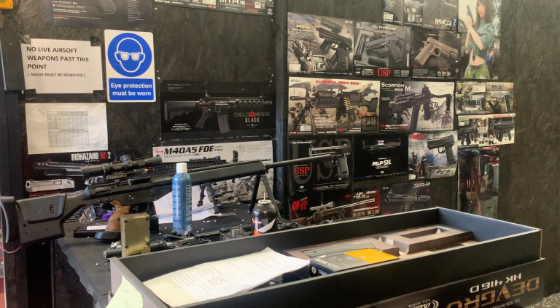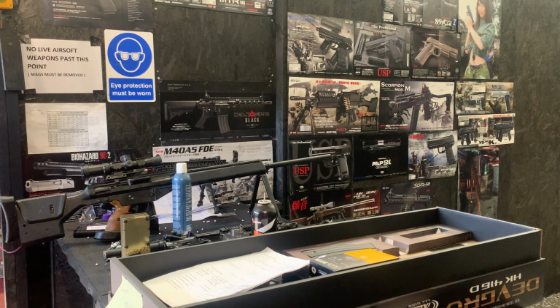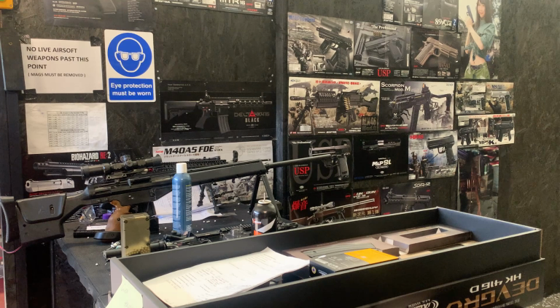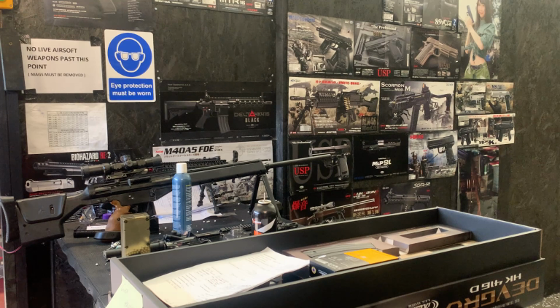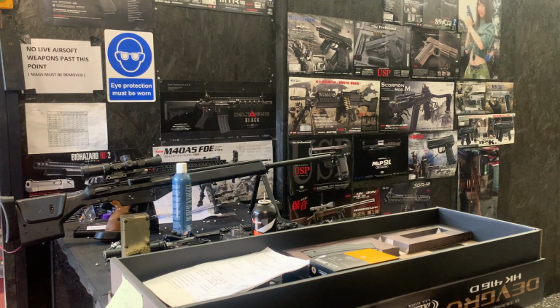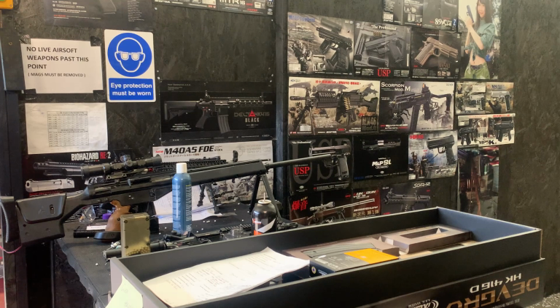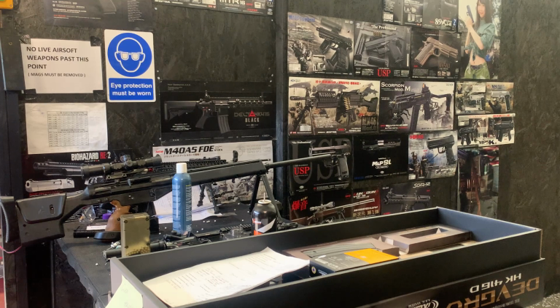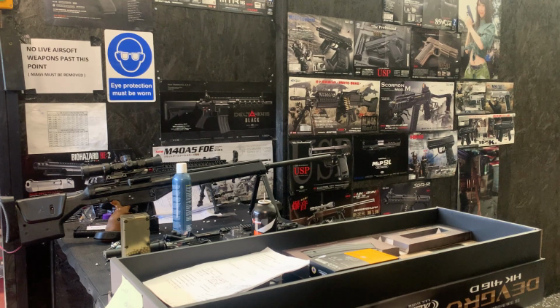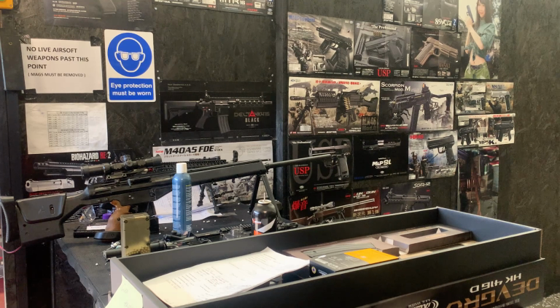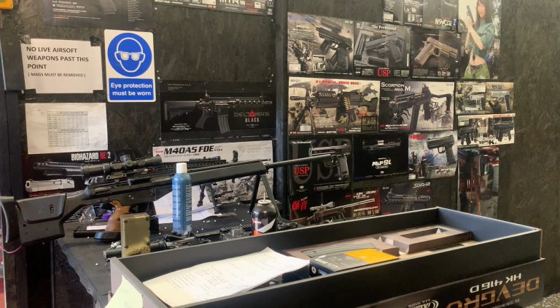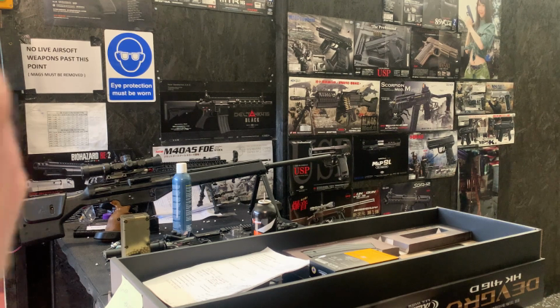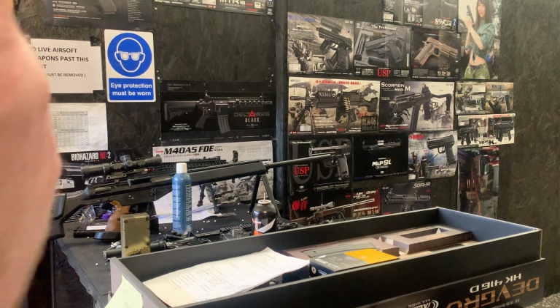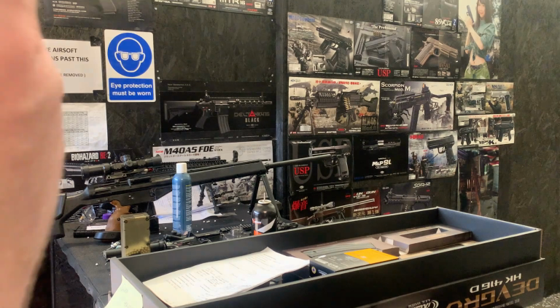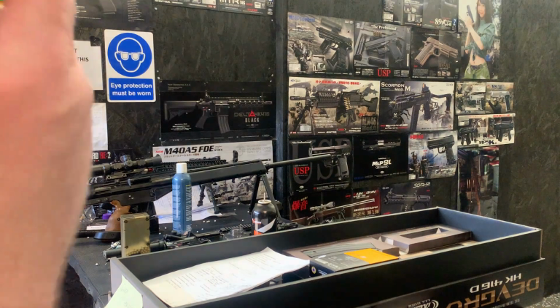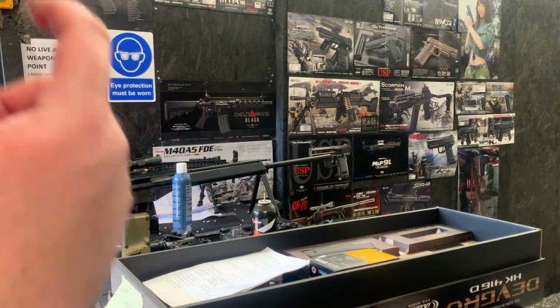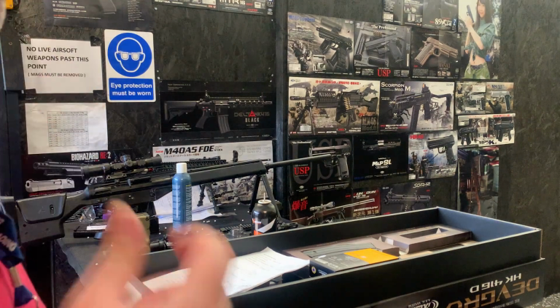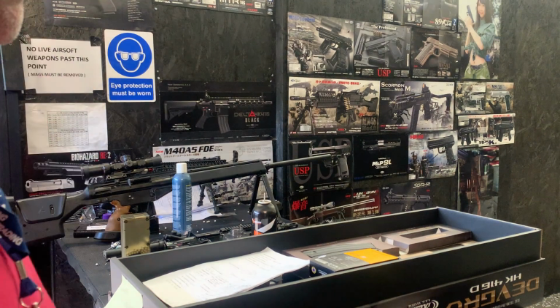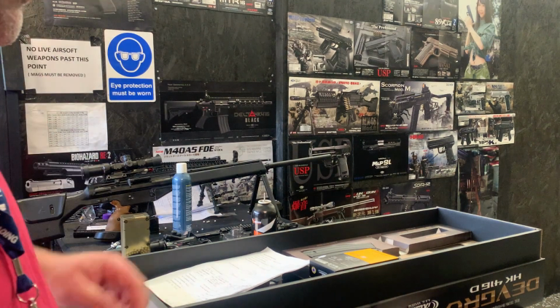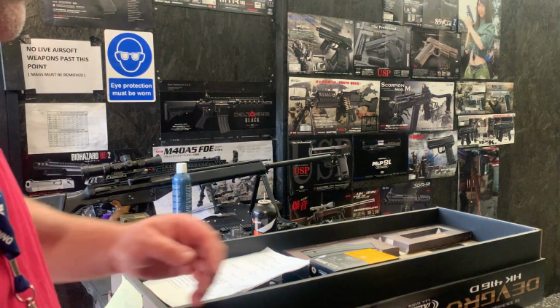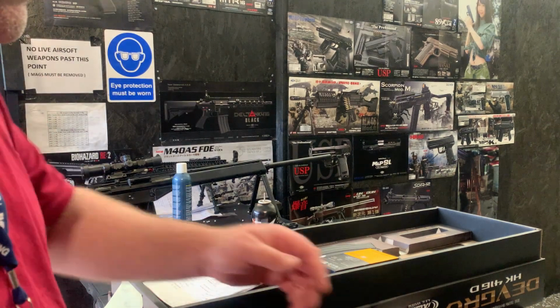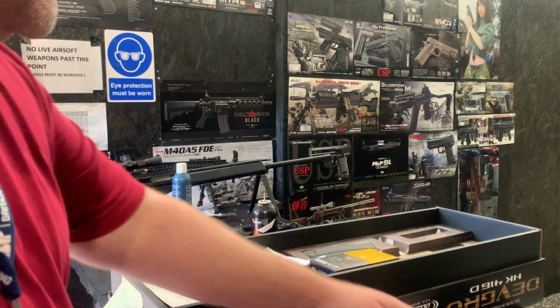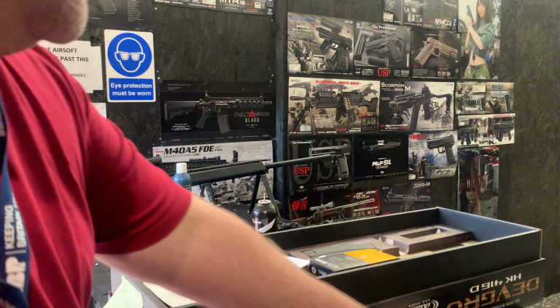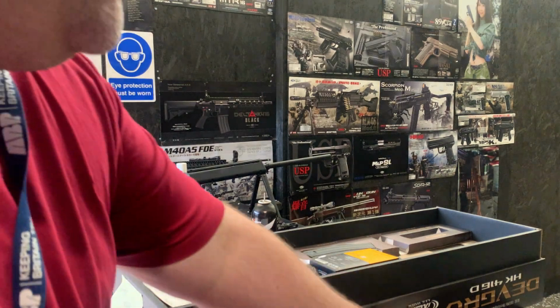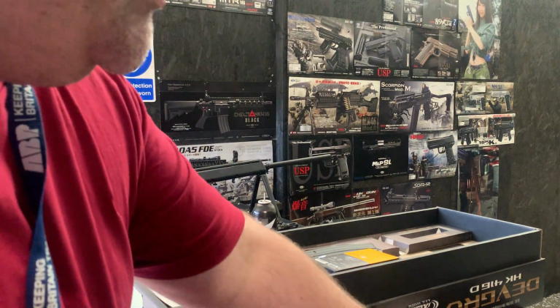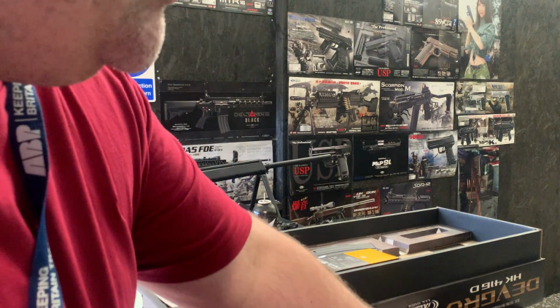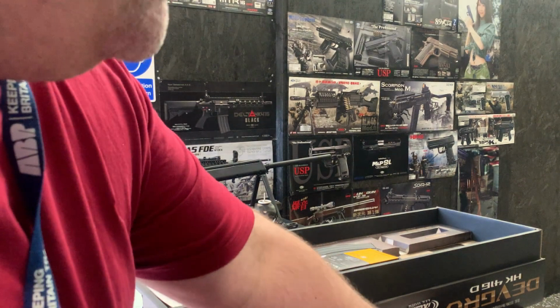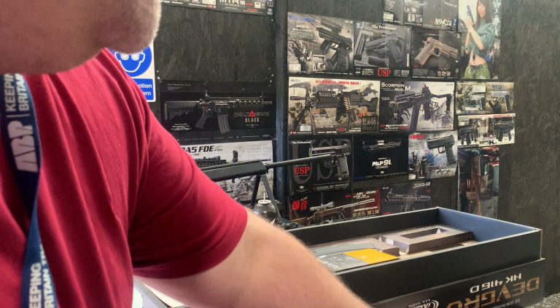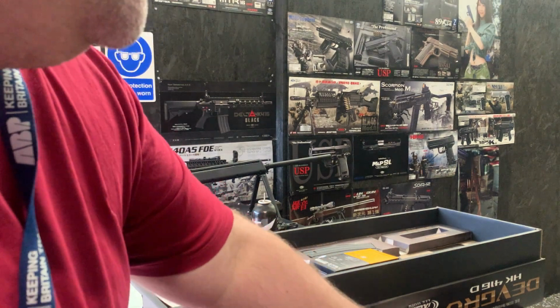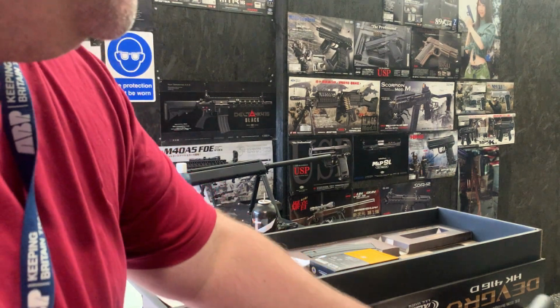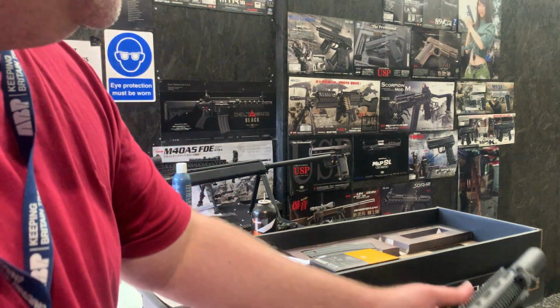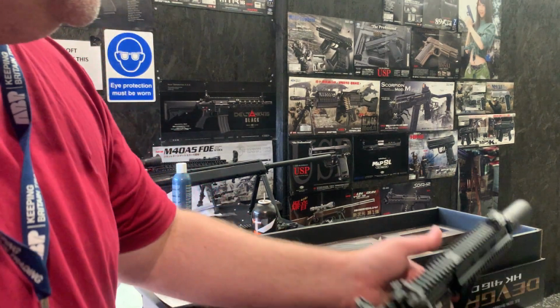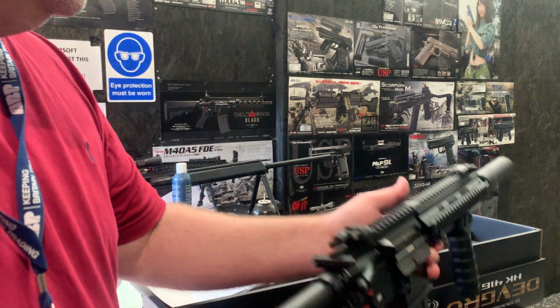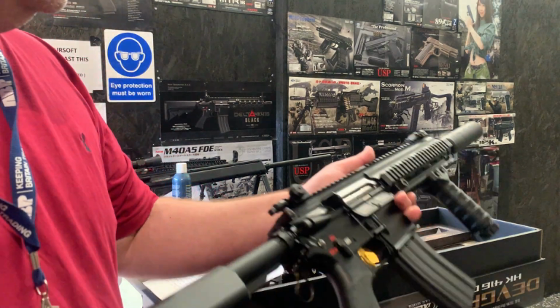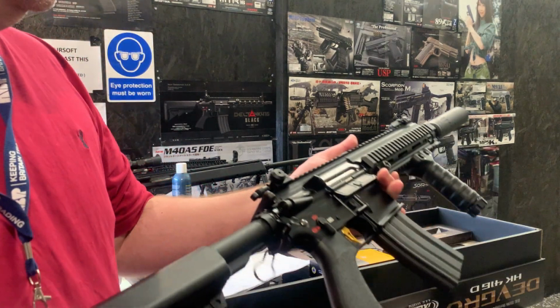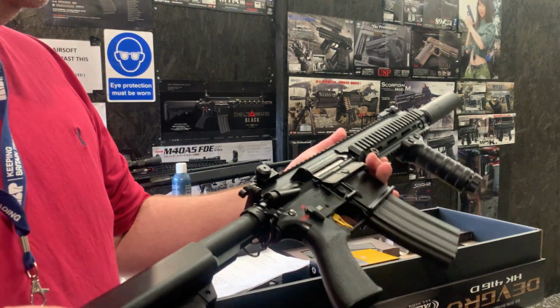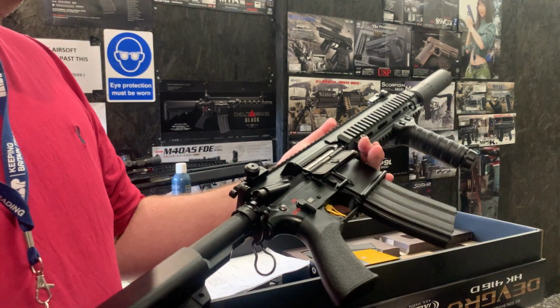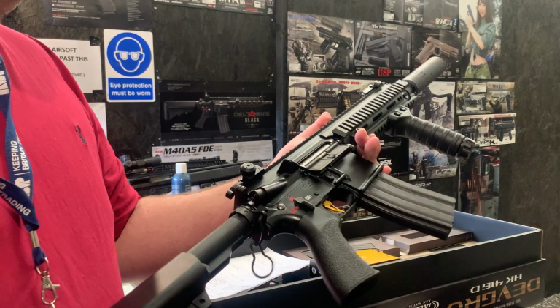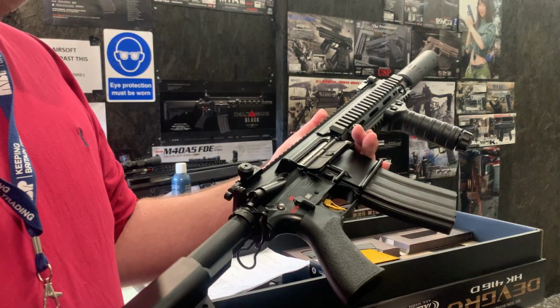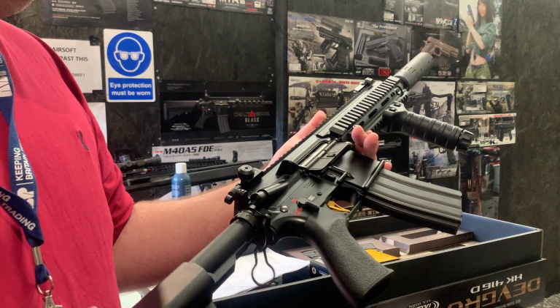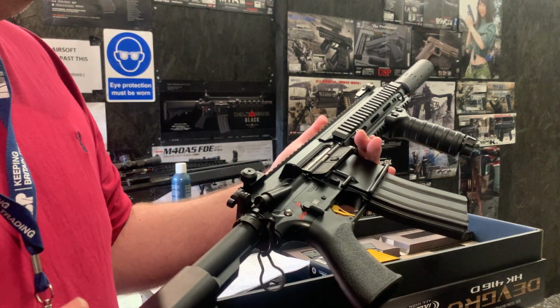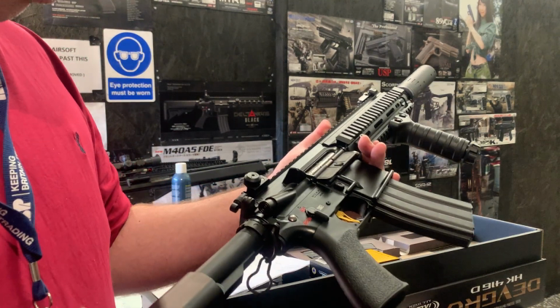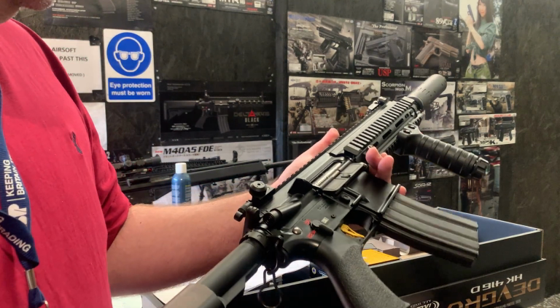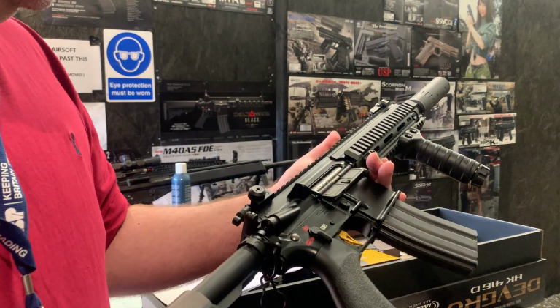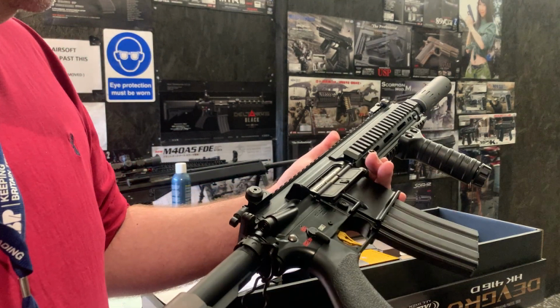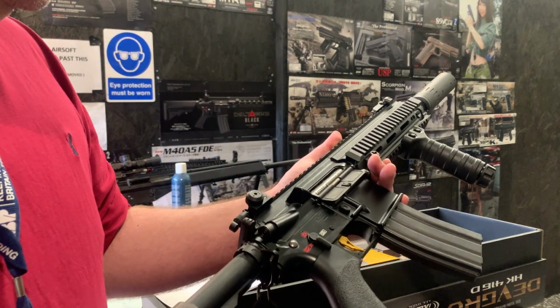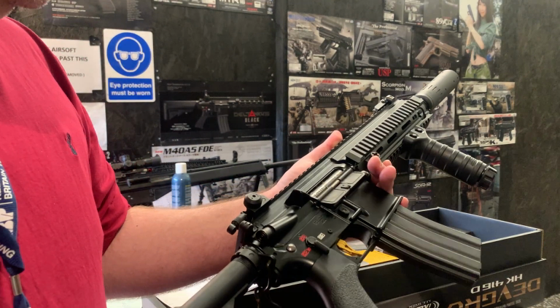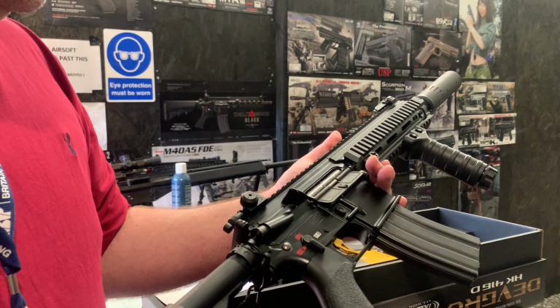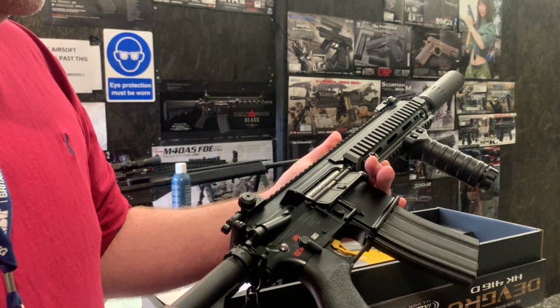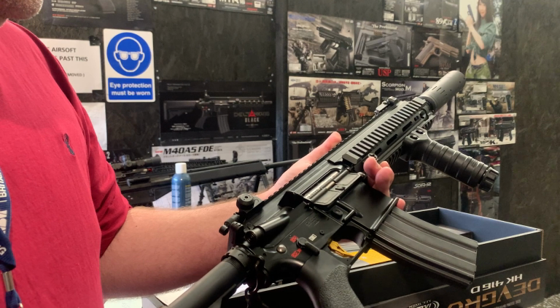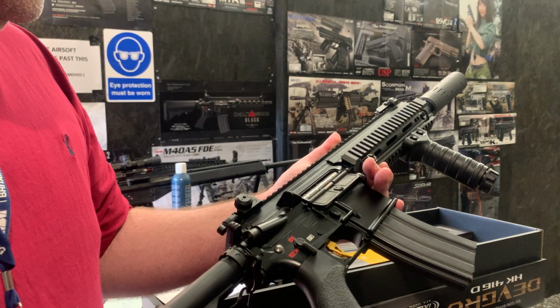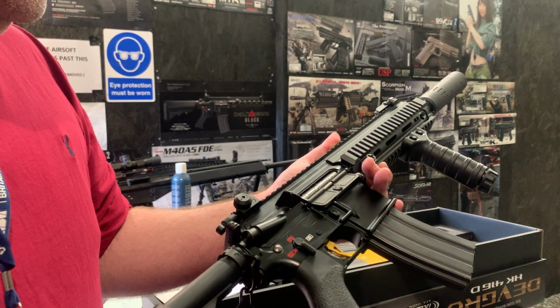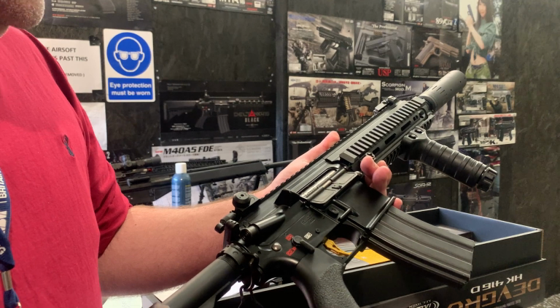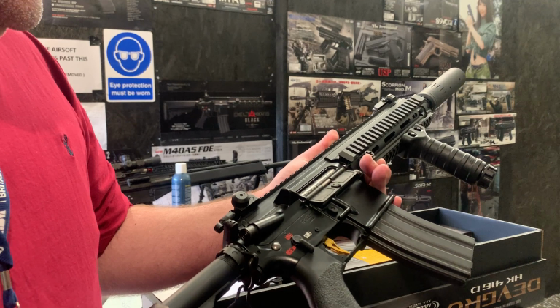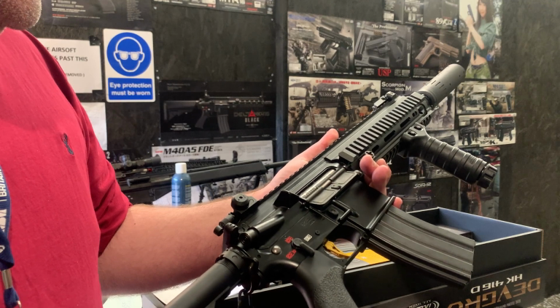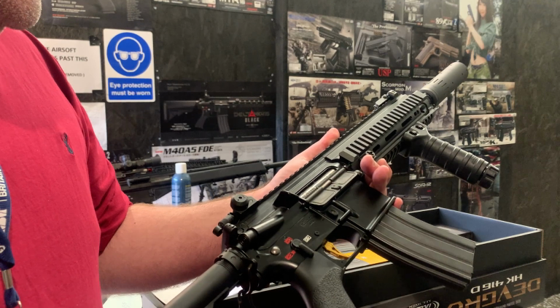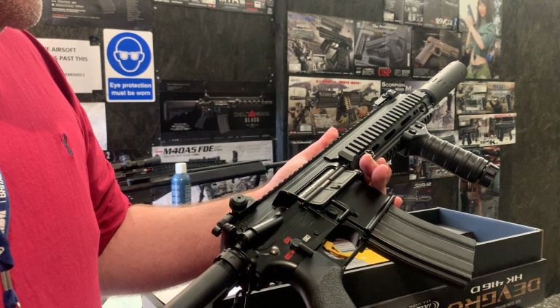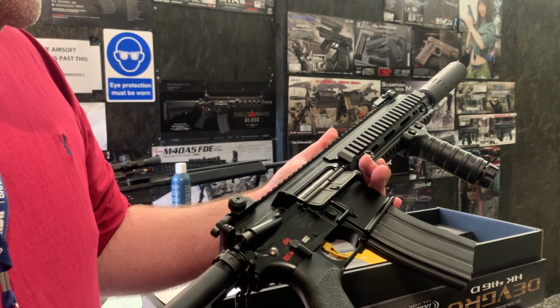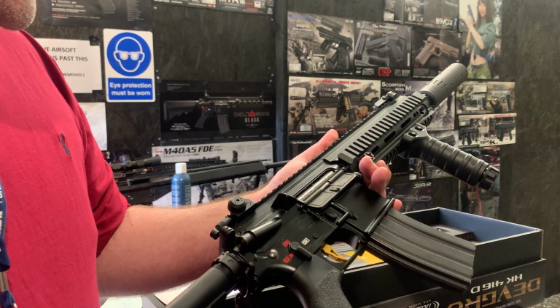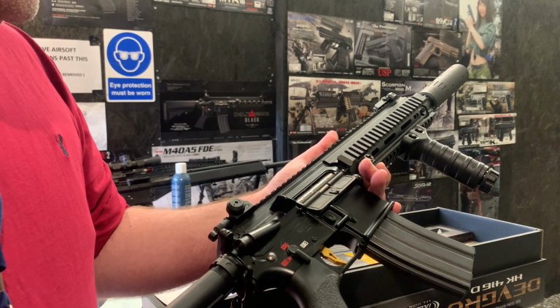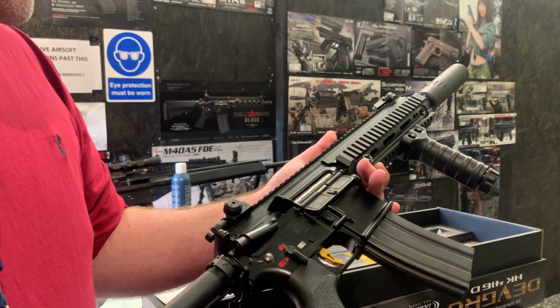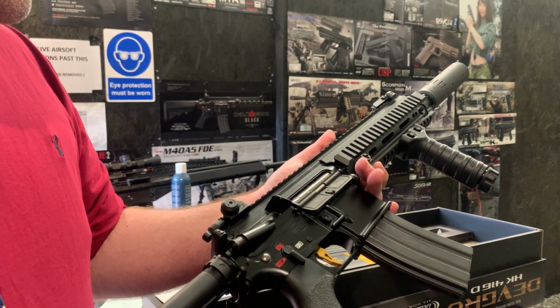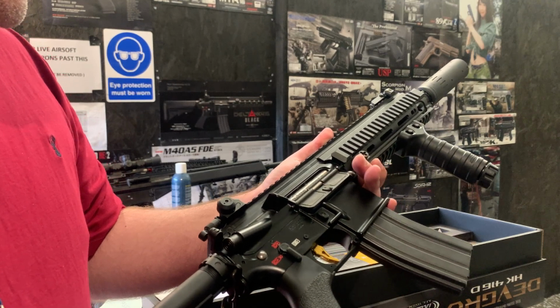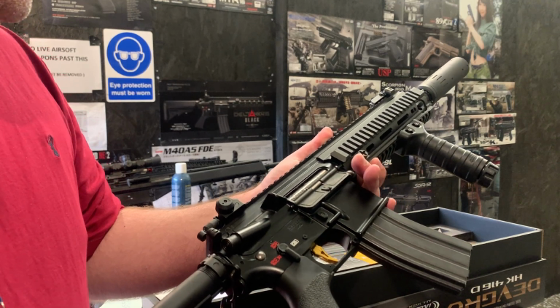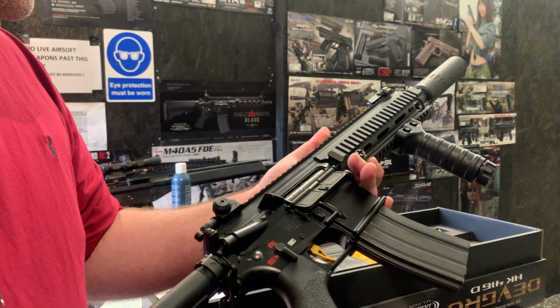Hello, welcome to another Legal Success Sub video. We're going to be testing this Tokimuri DevGuru next-gen recoil.